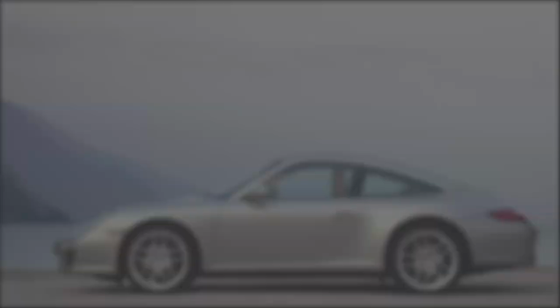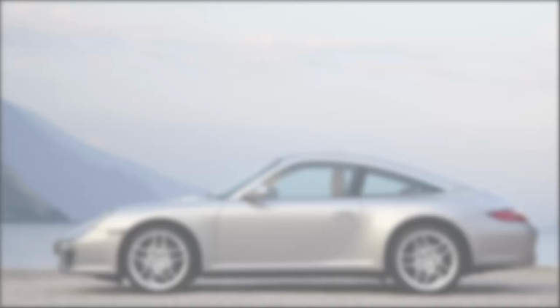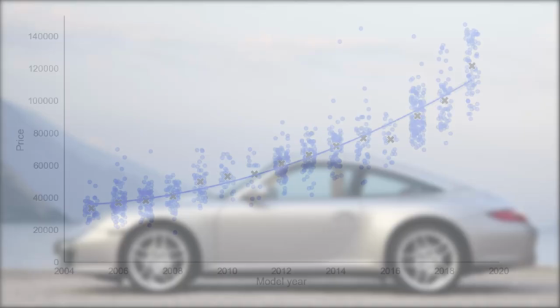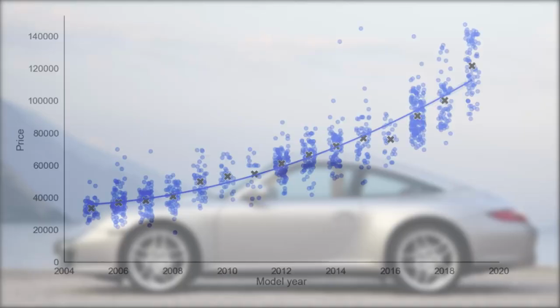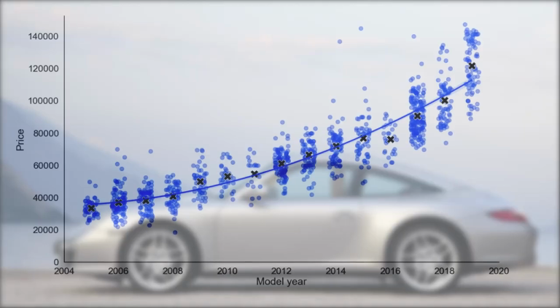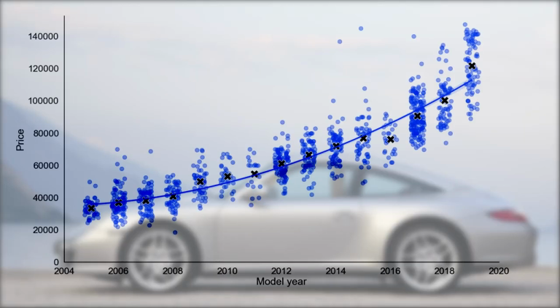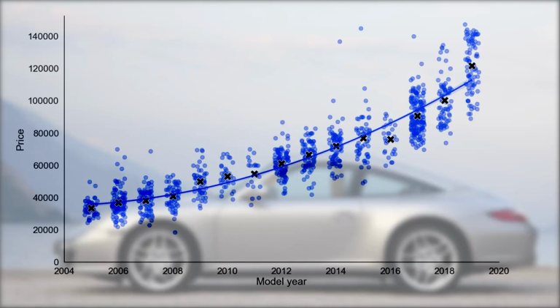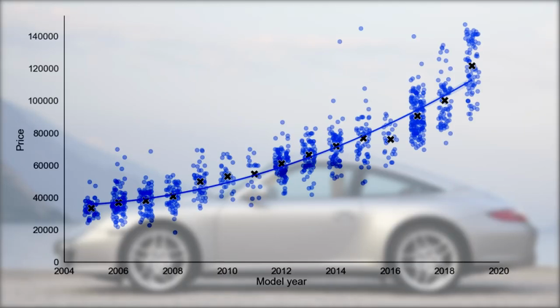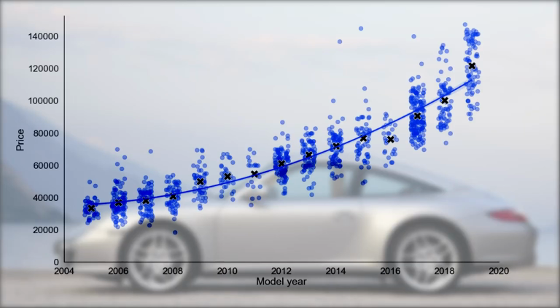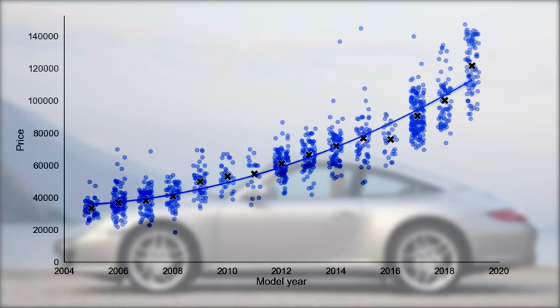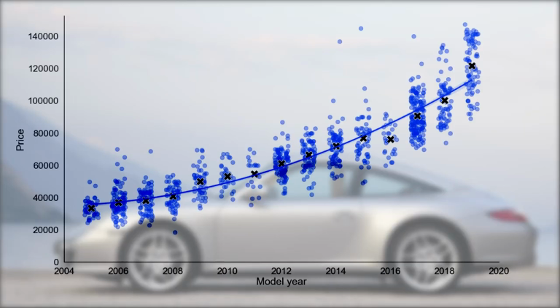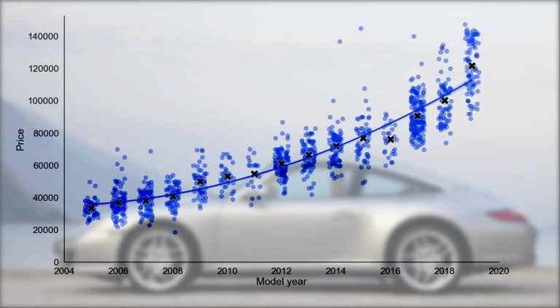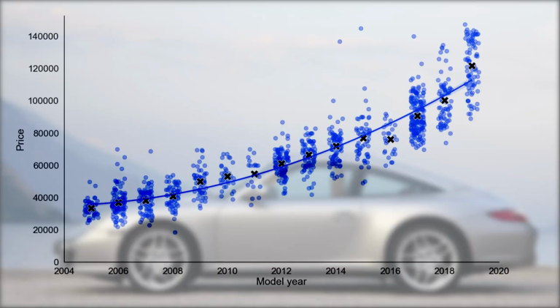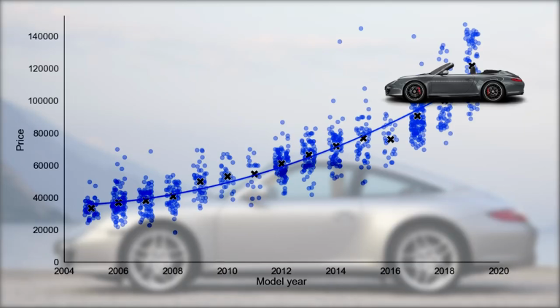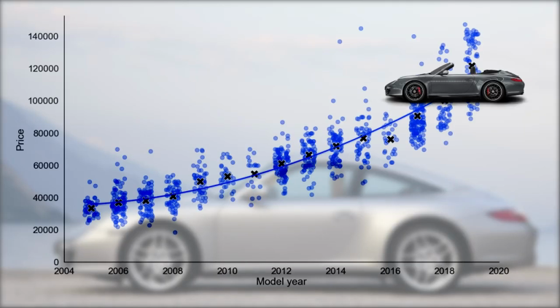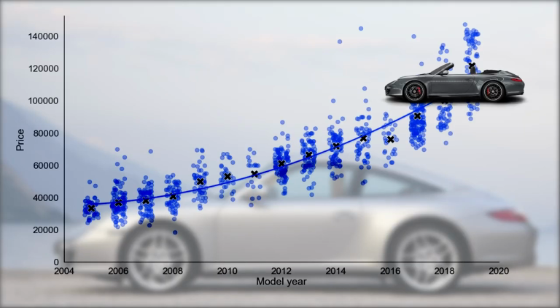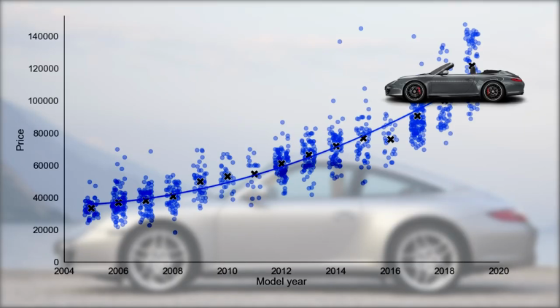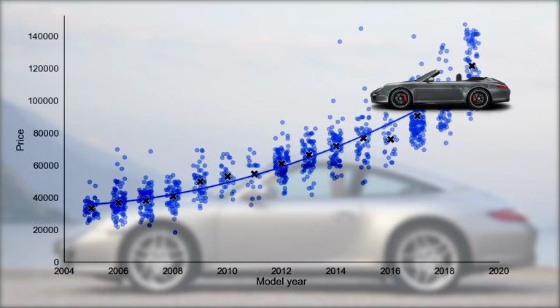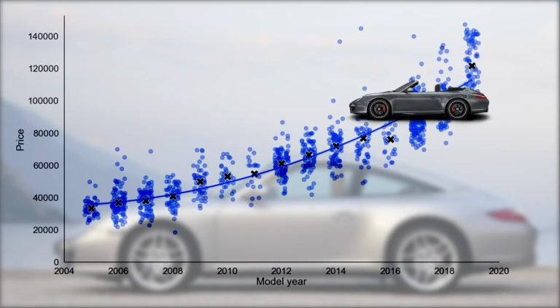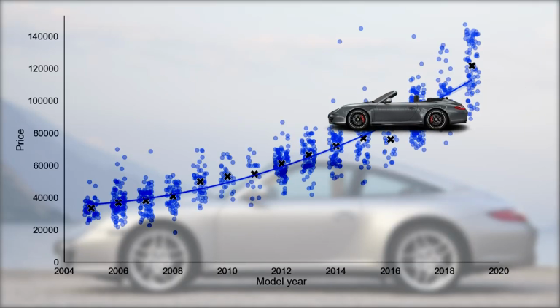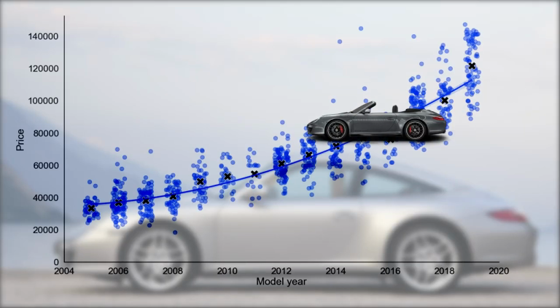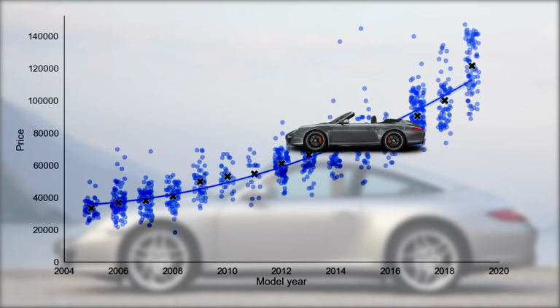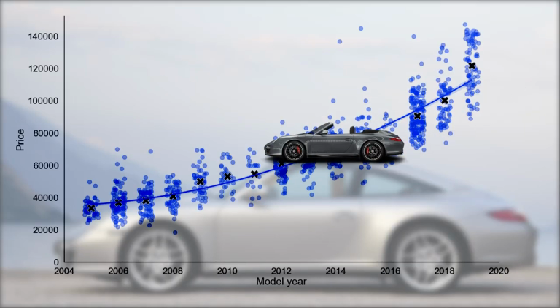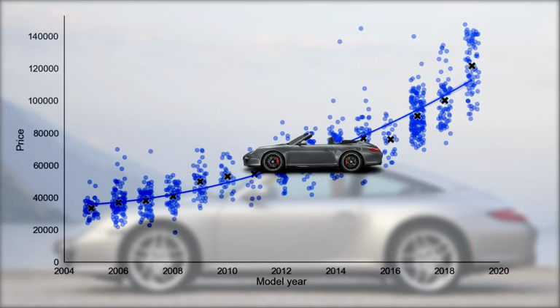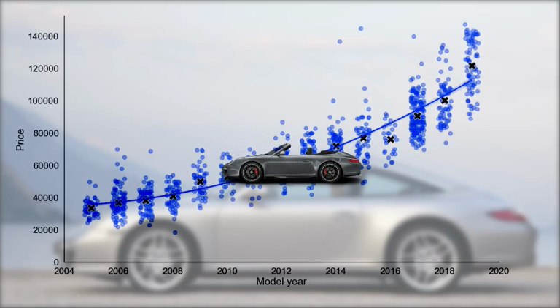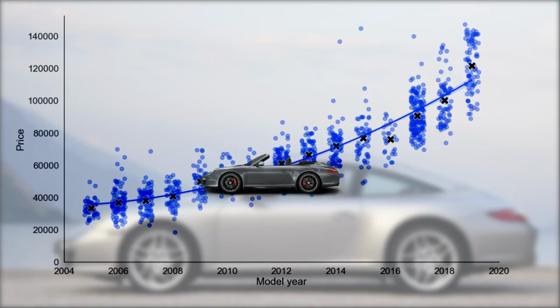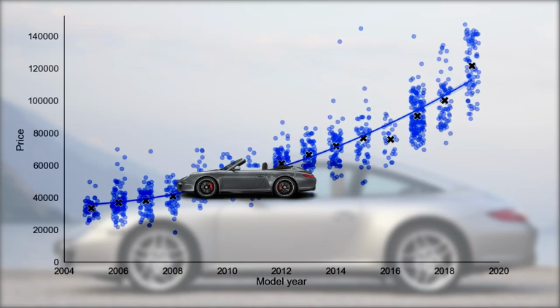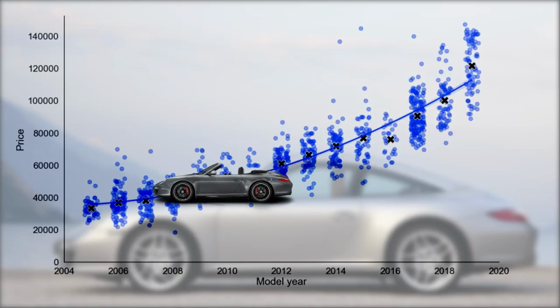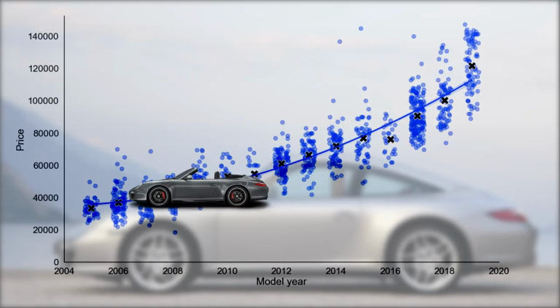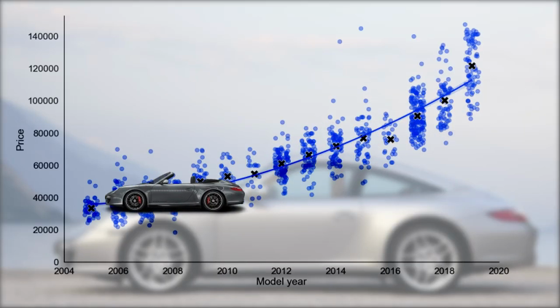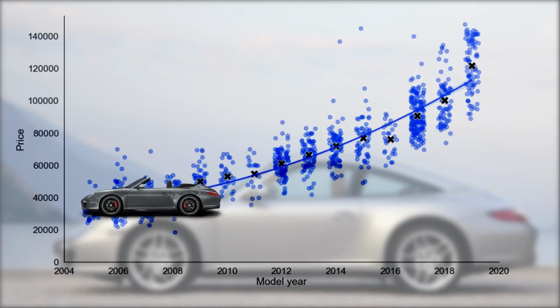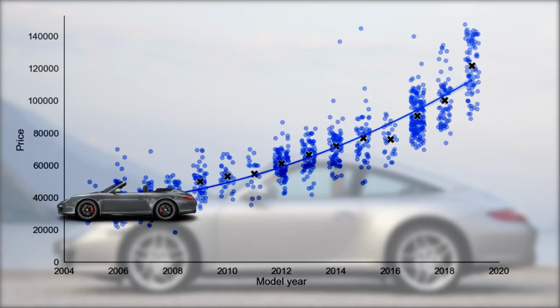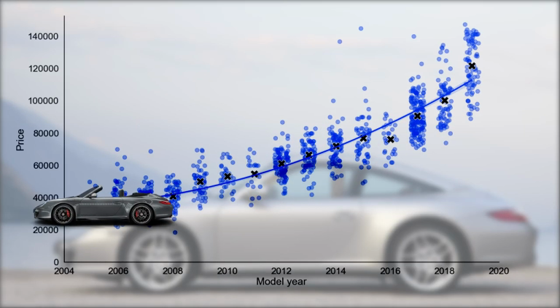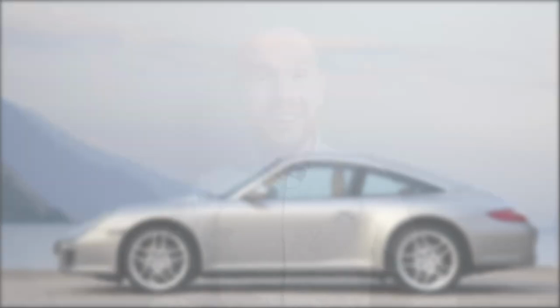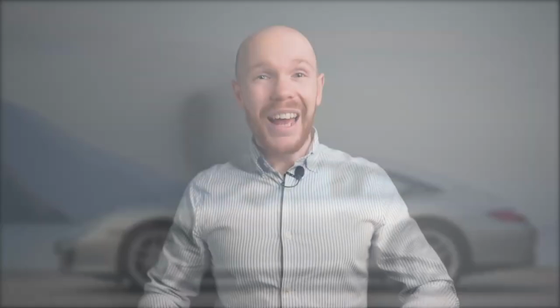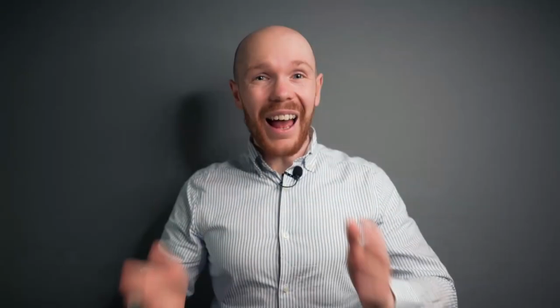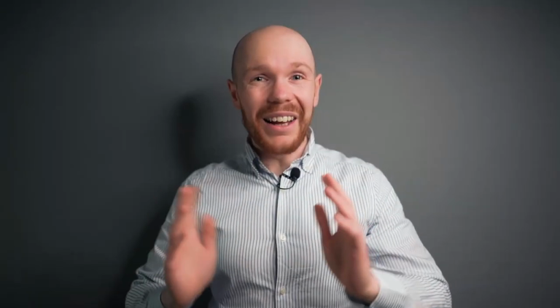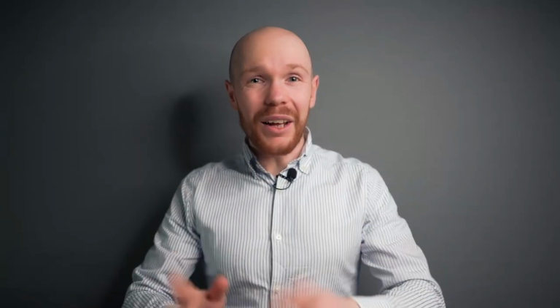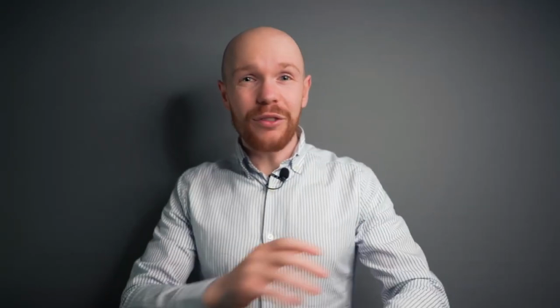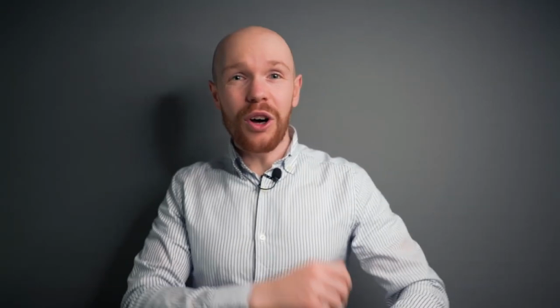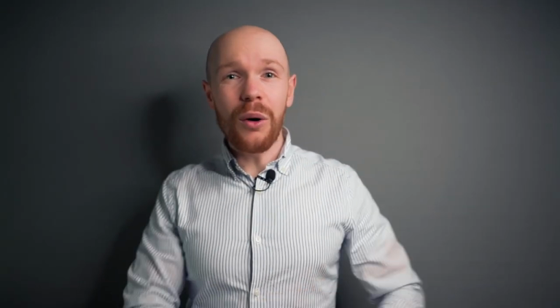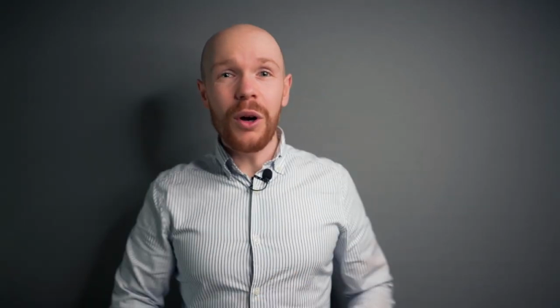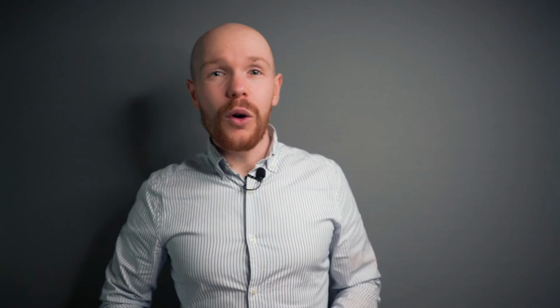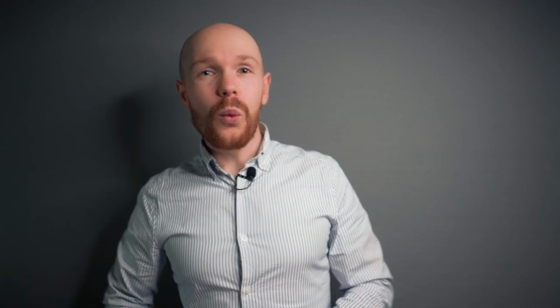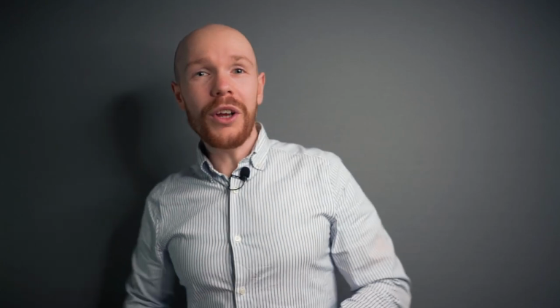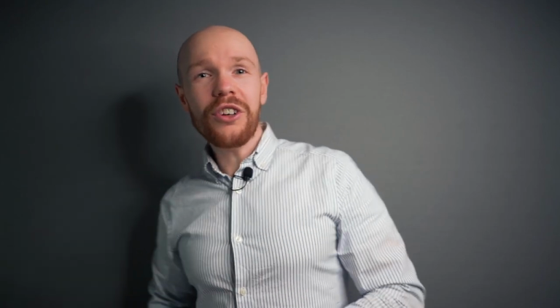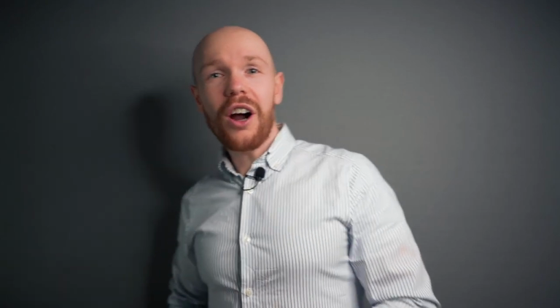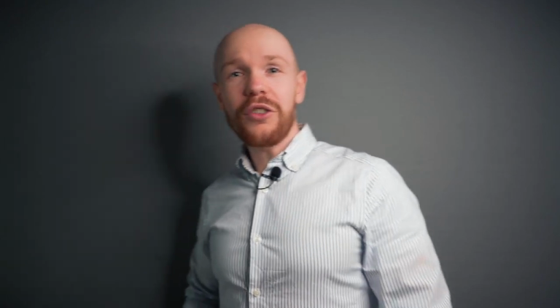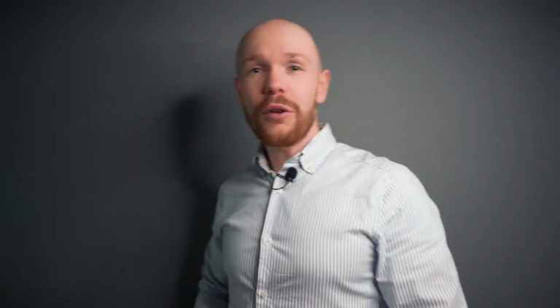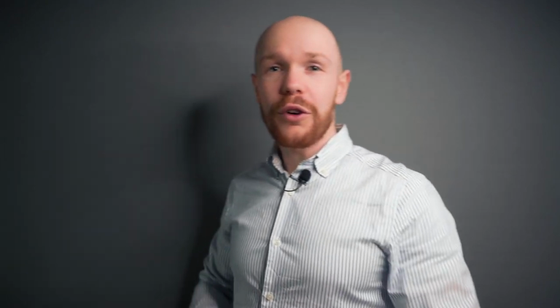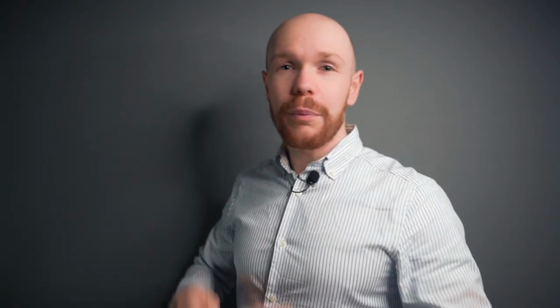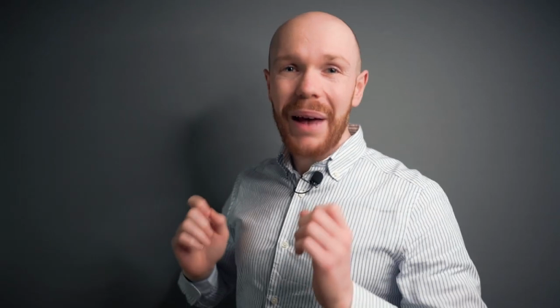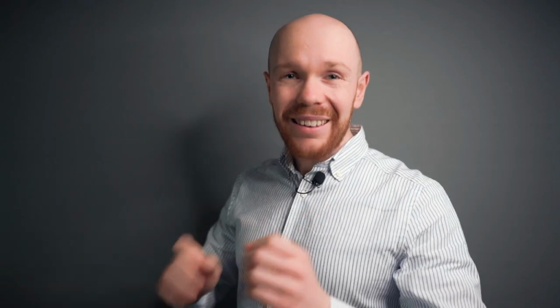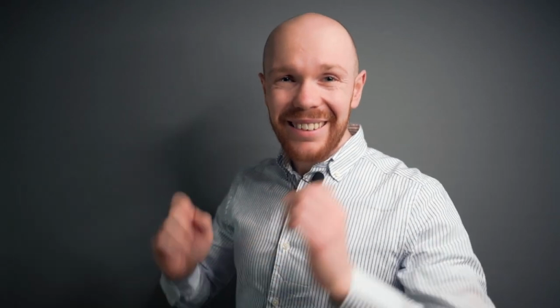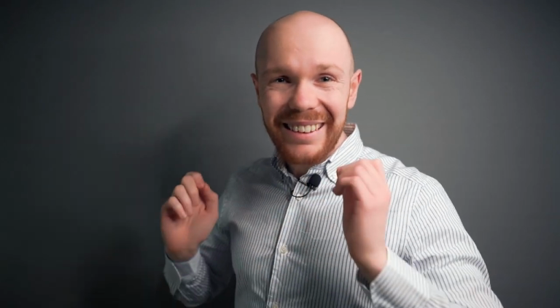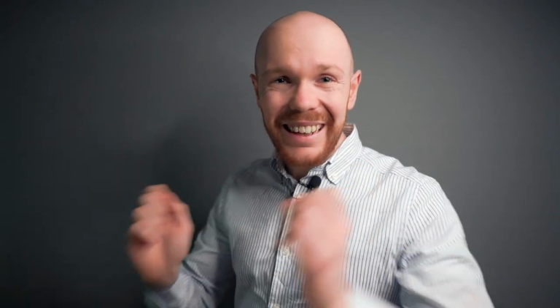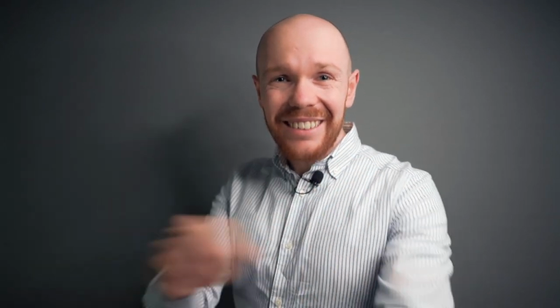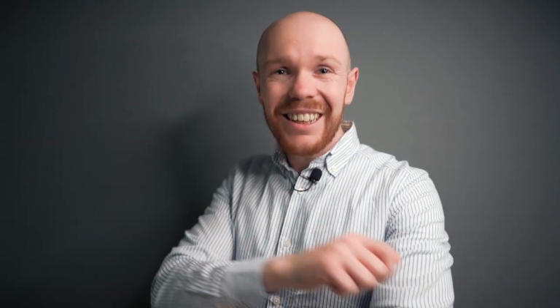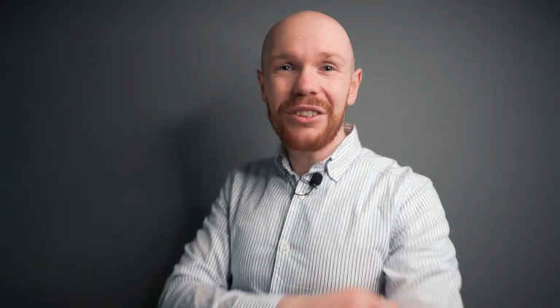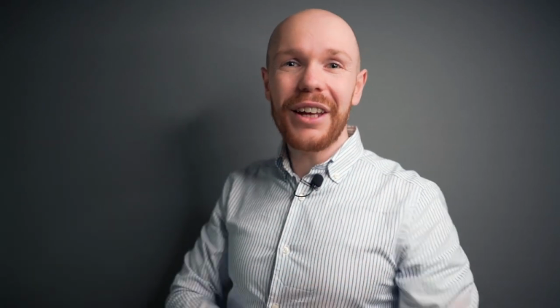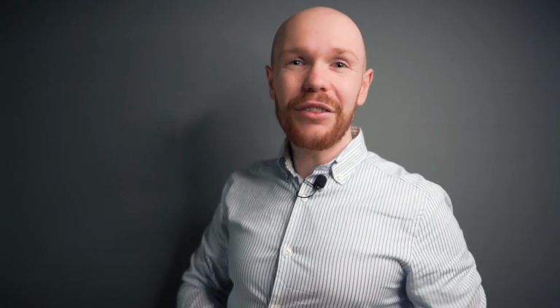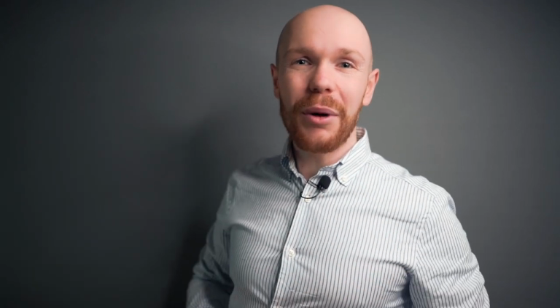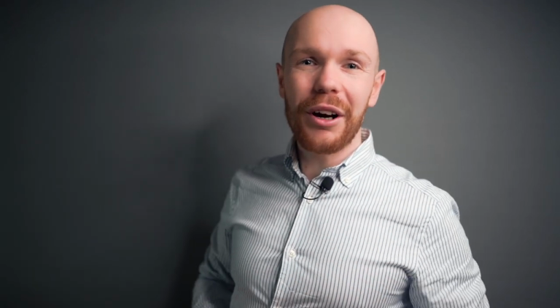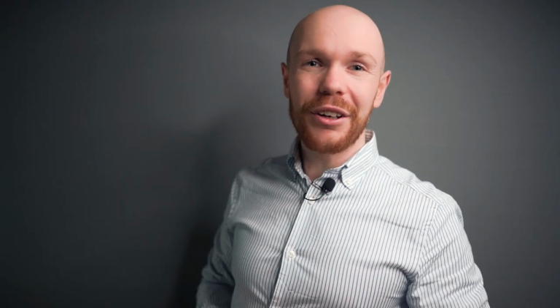In this video I will show you whether or not the 997 price has already bottomed out and if so, which cars offer the best deals in today's market.